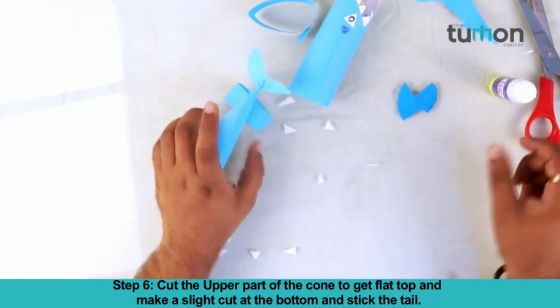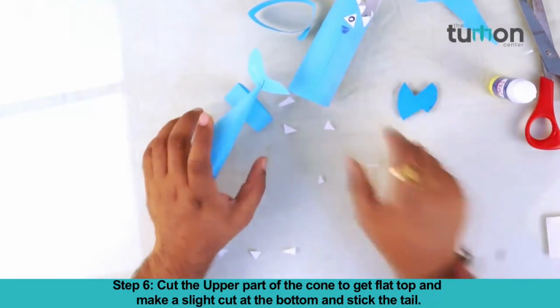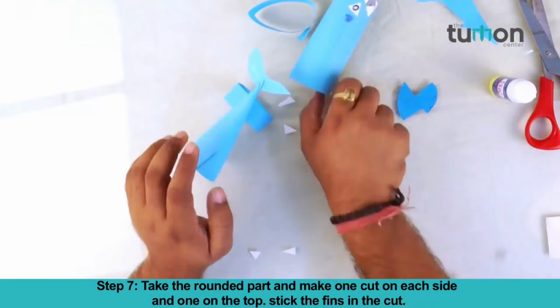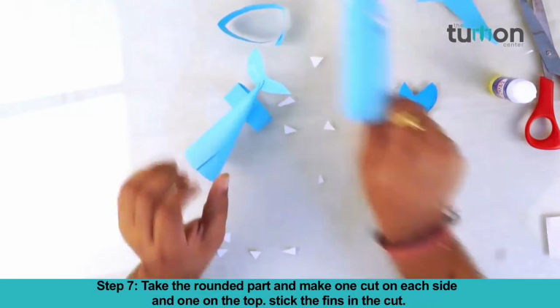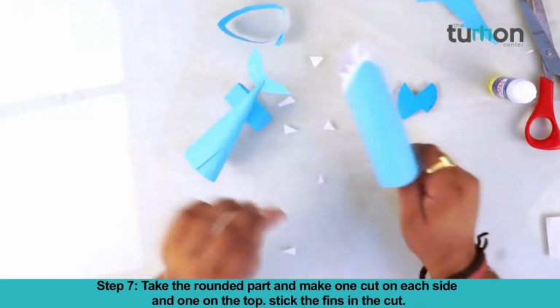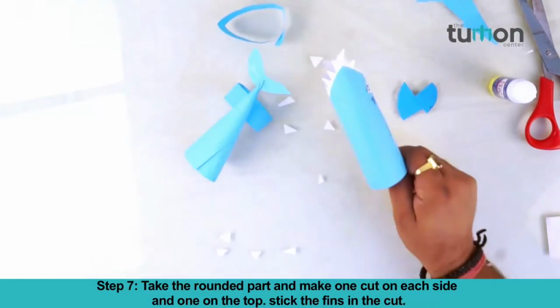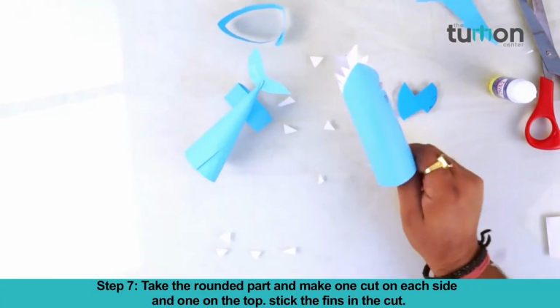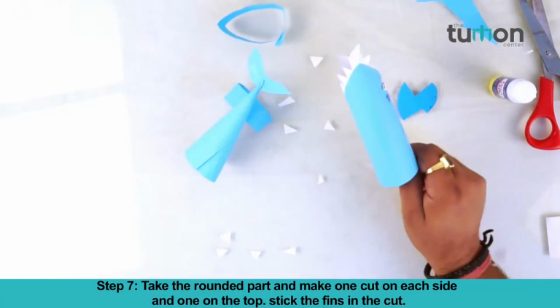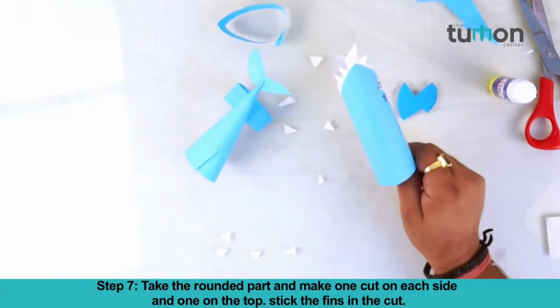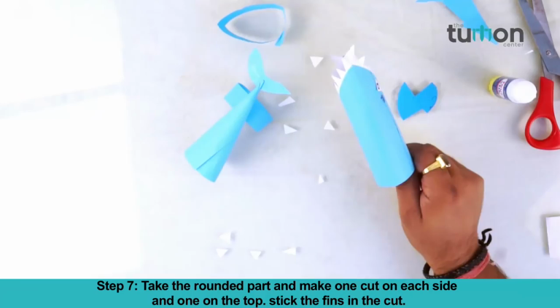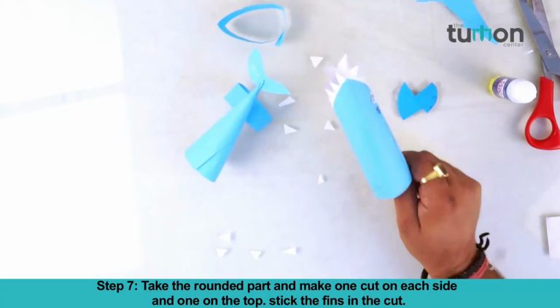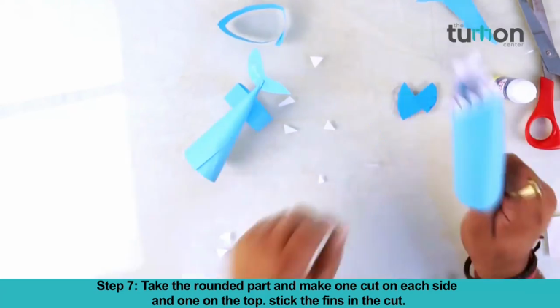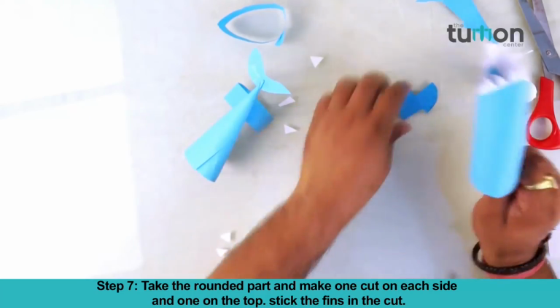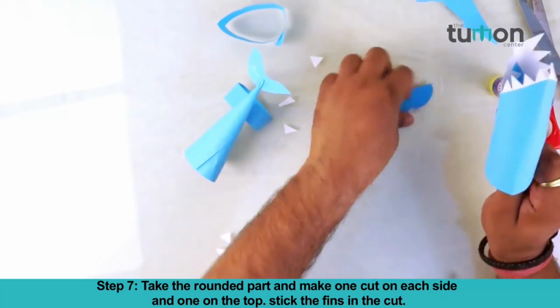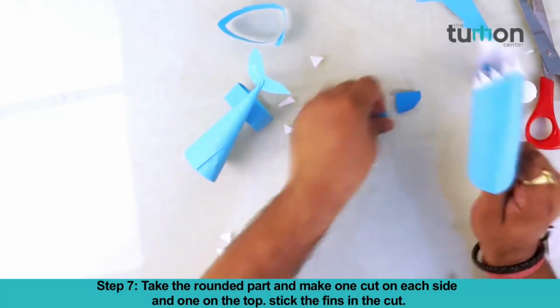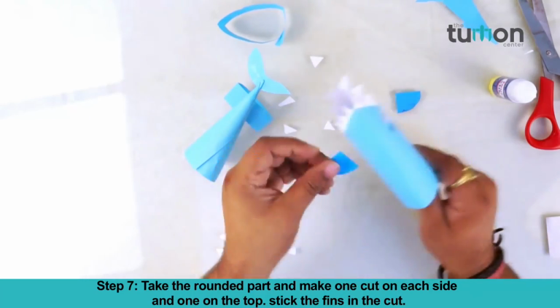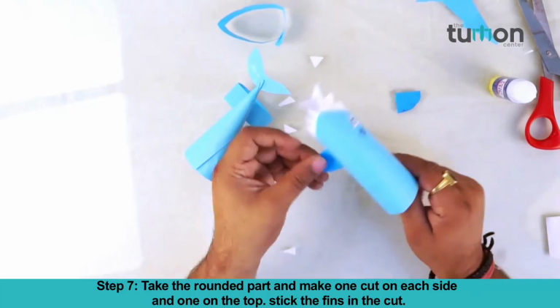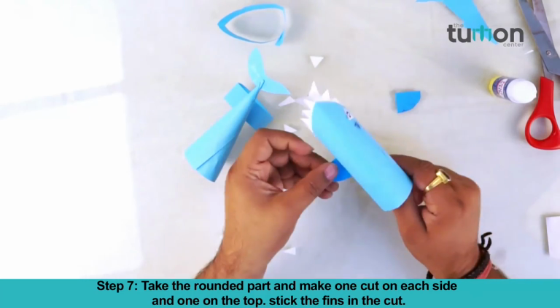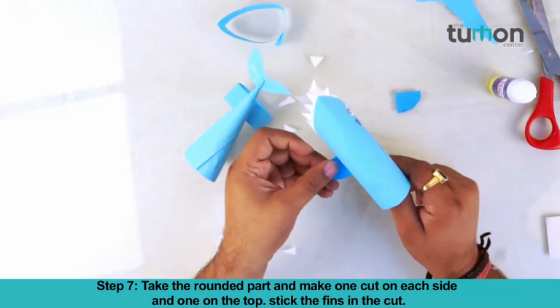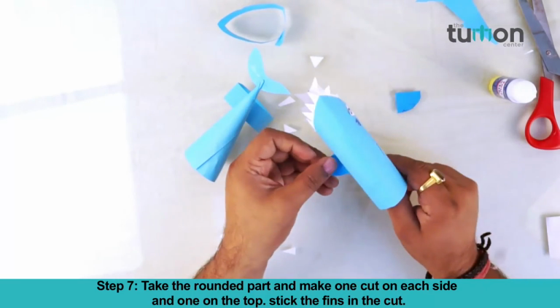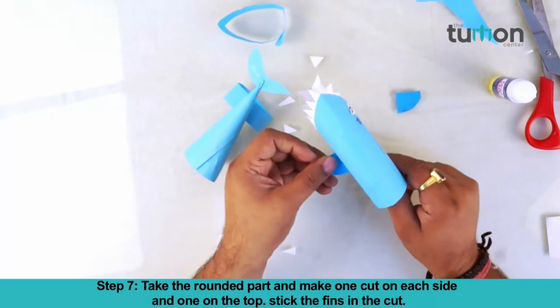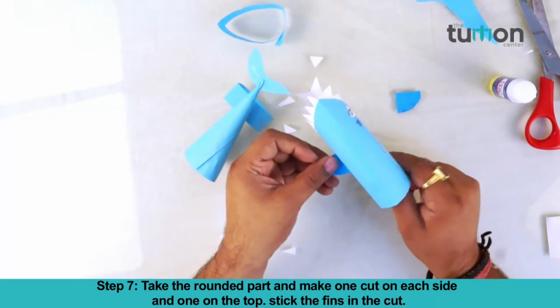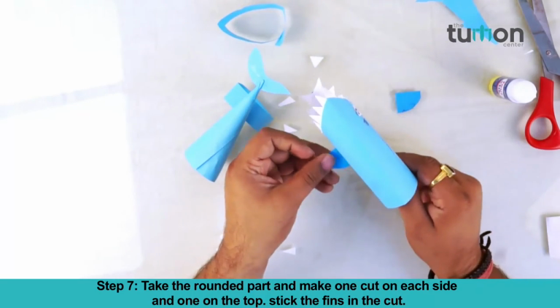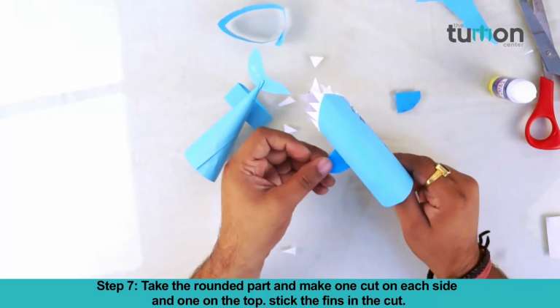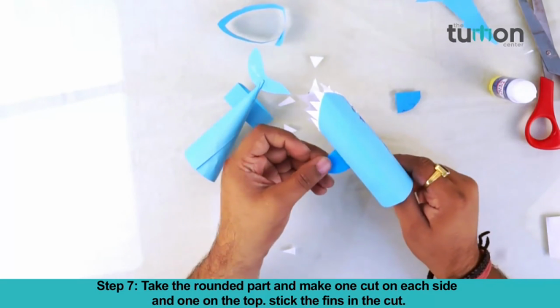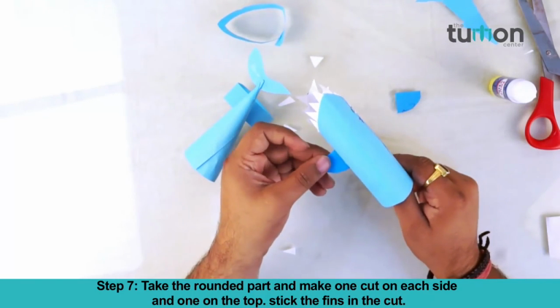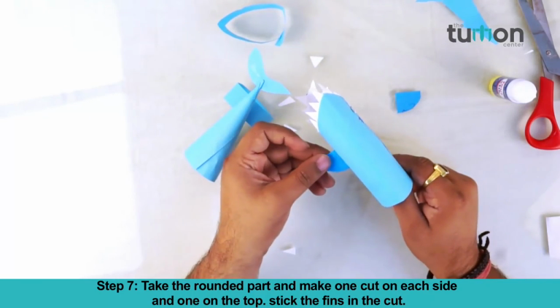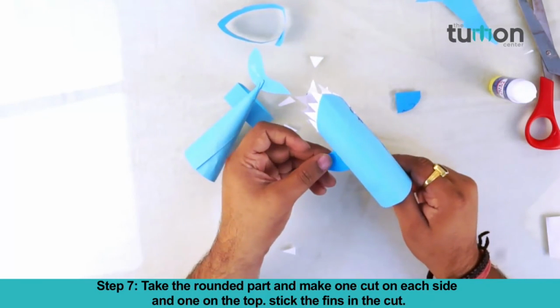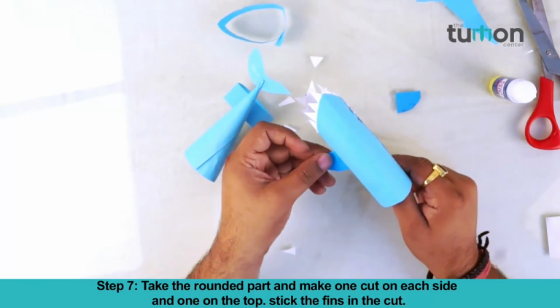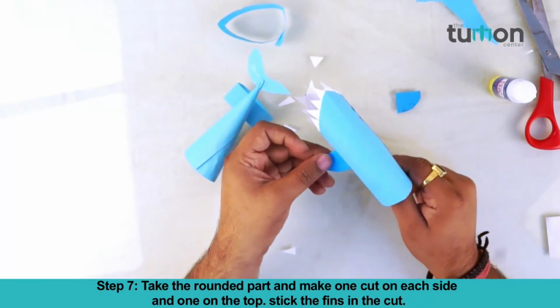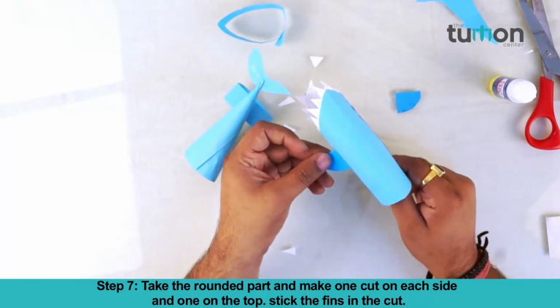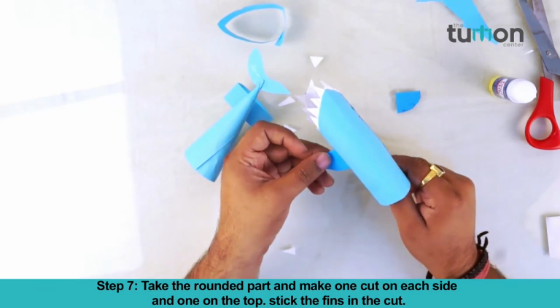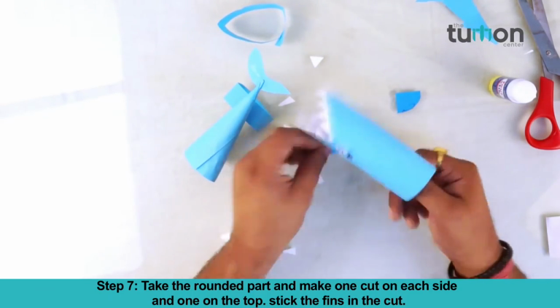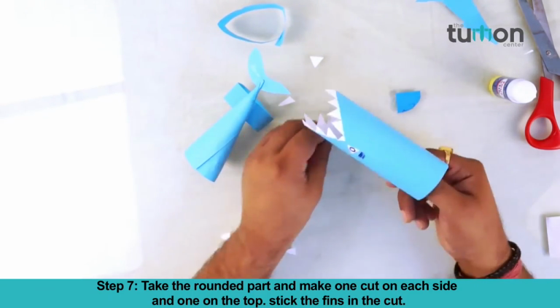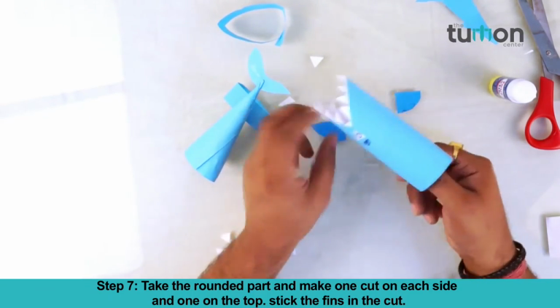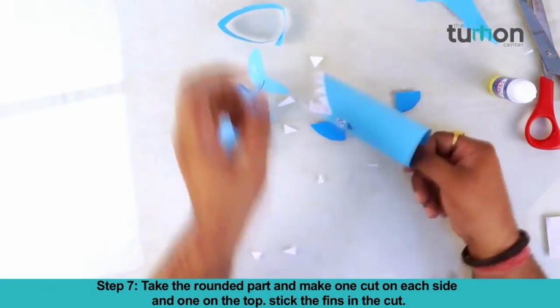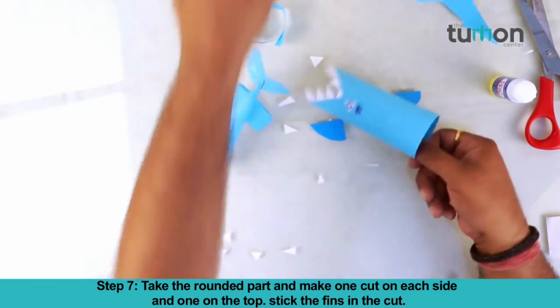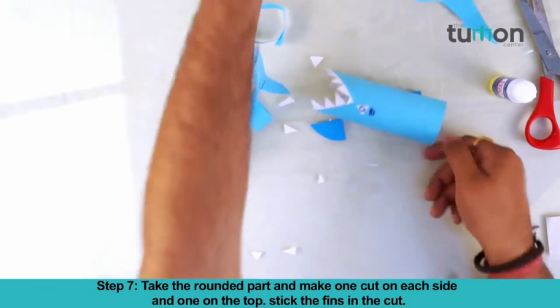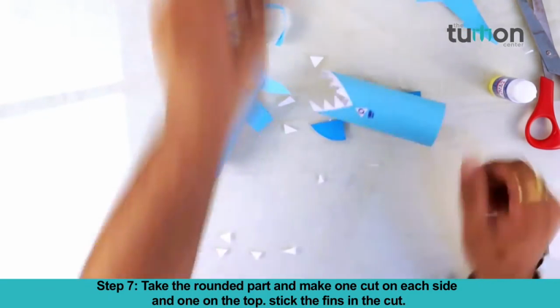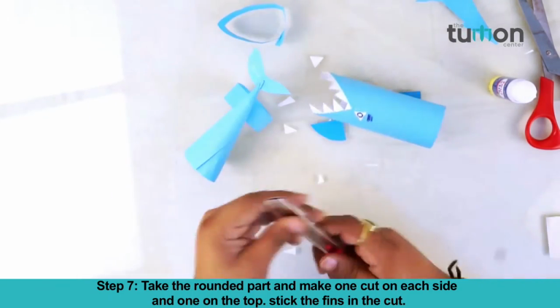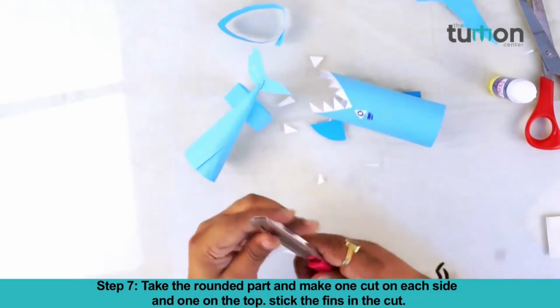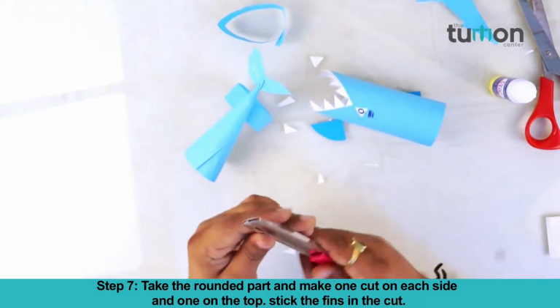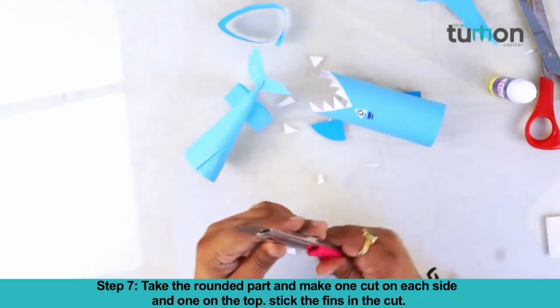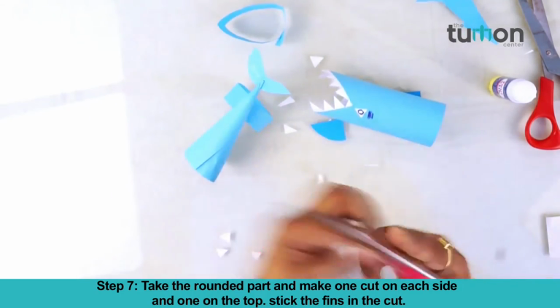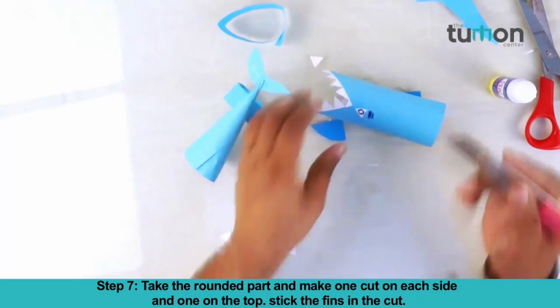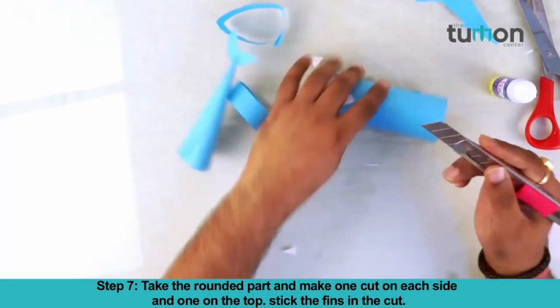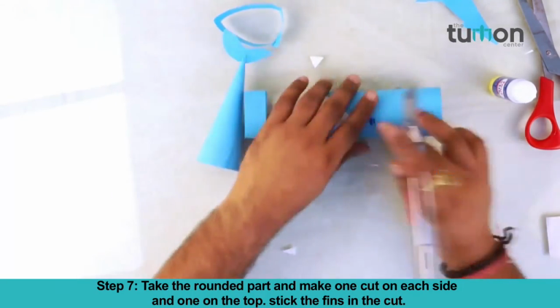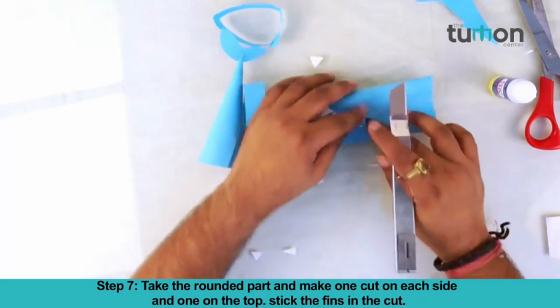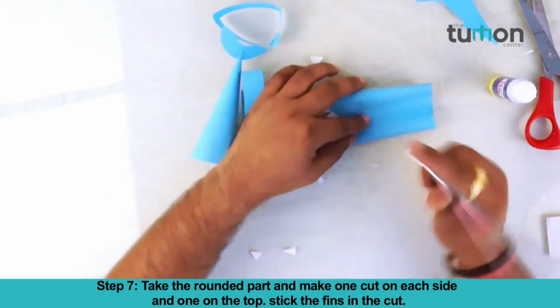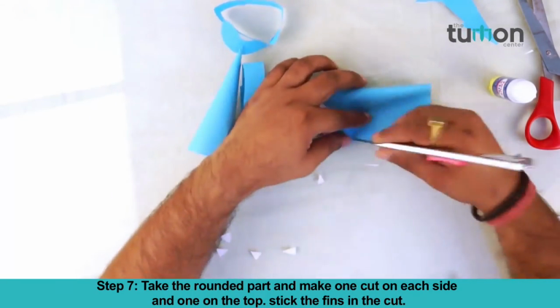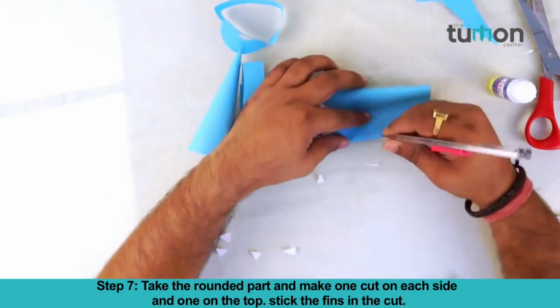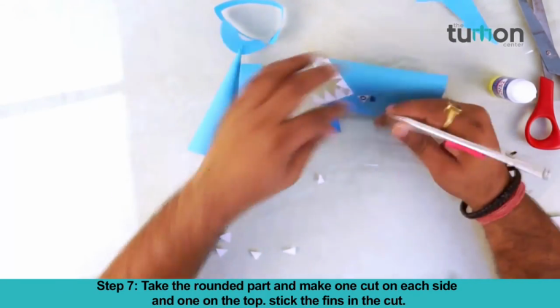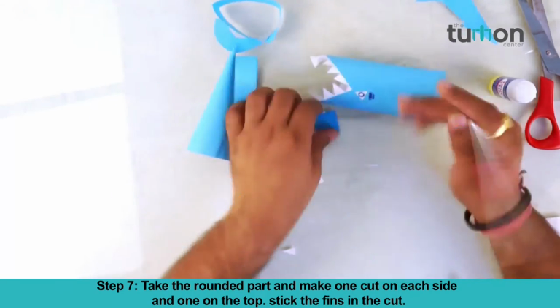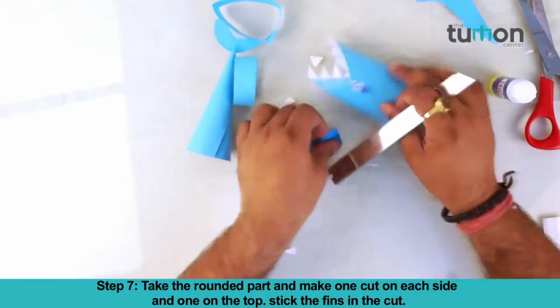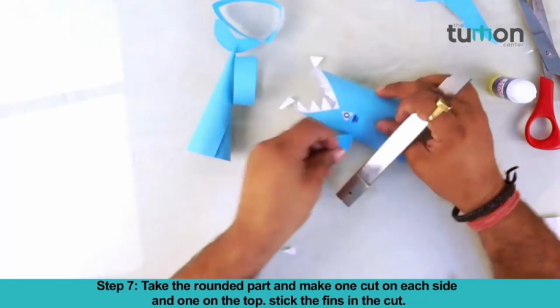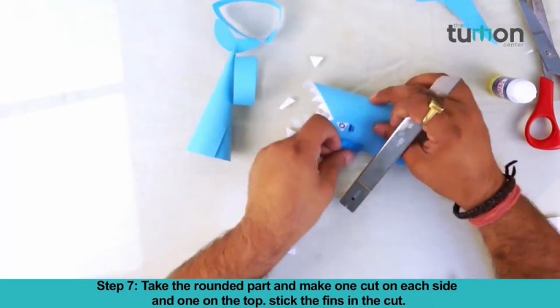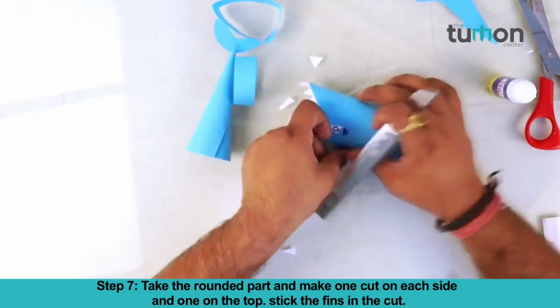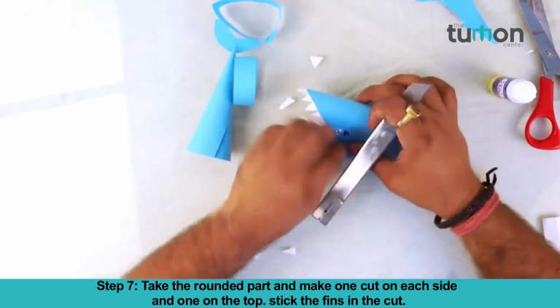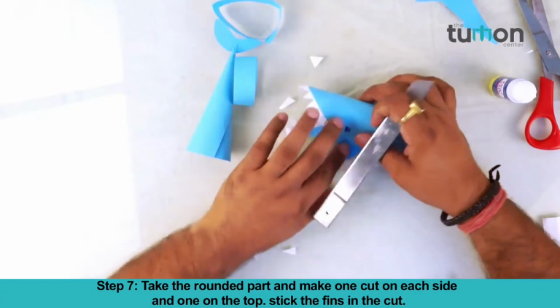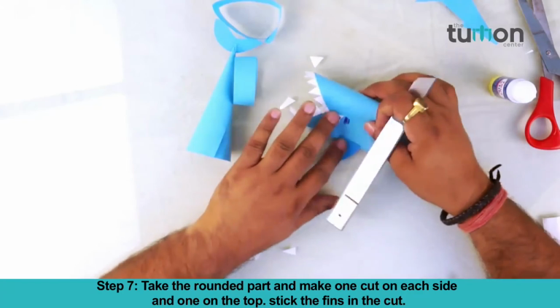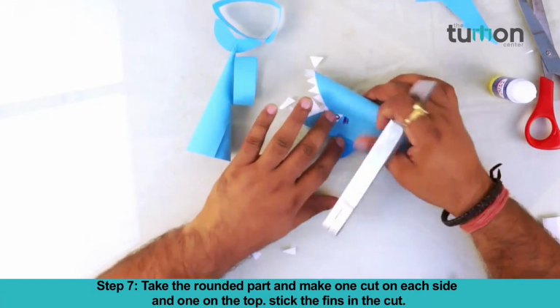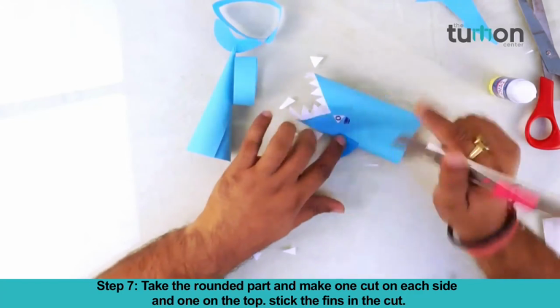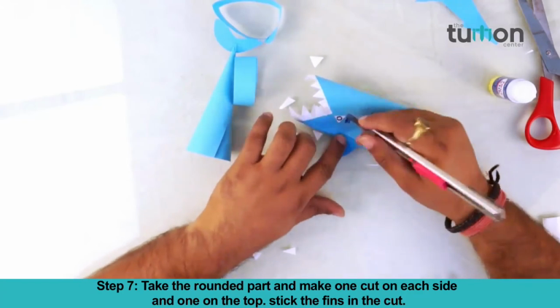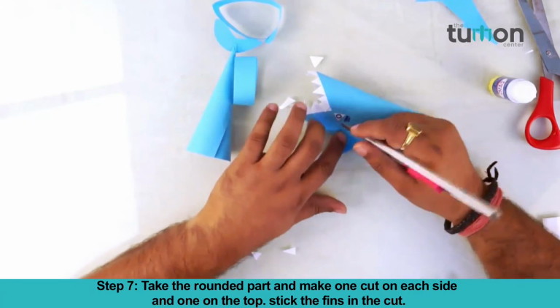Take the rounded part and make one cut on each side and one on the top. Stick the fins in the cuts.